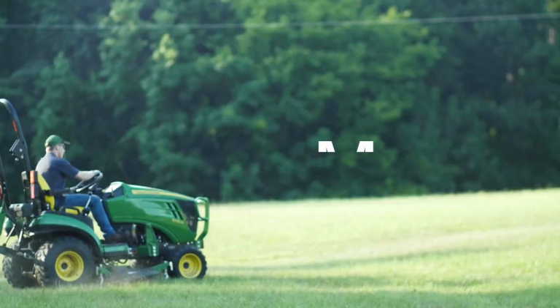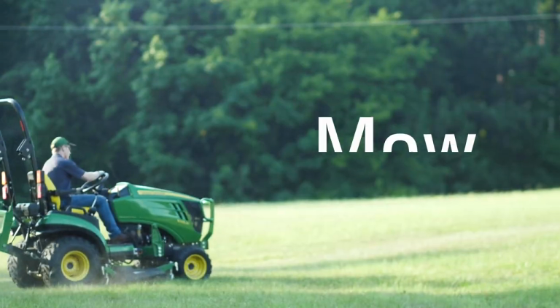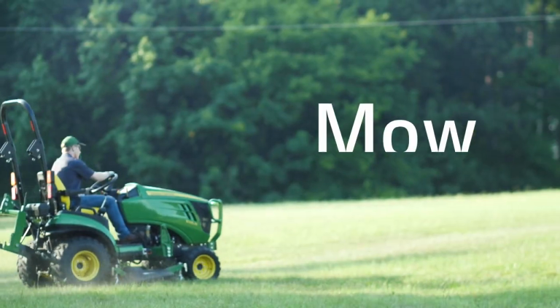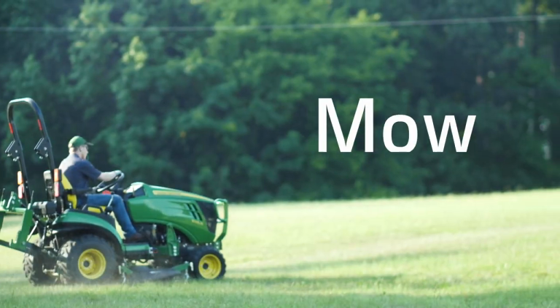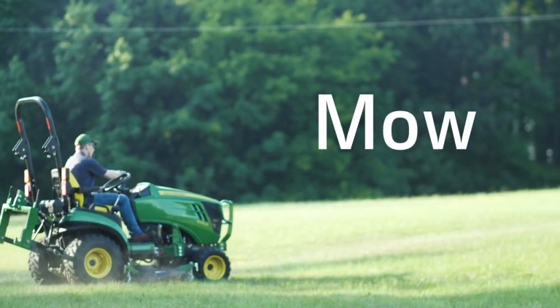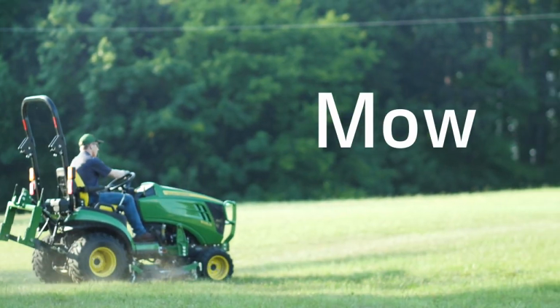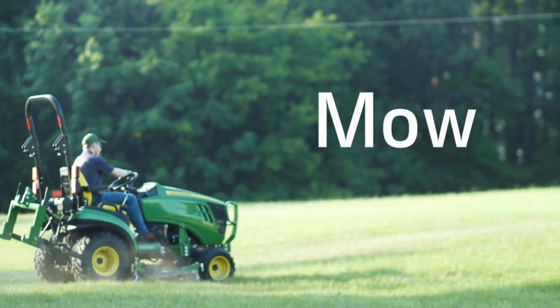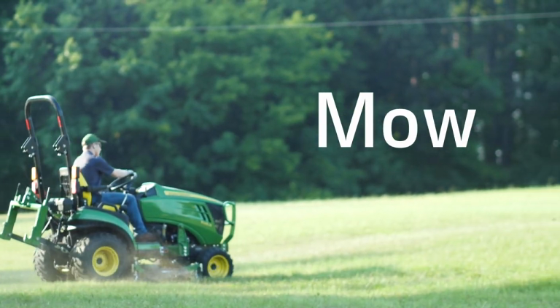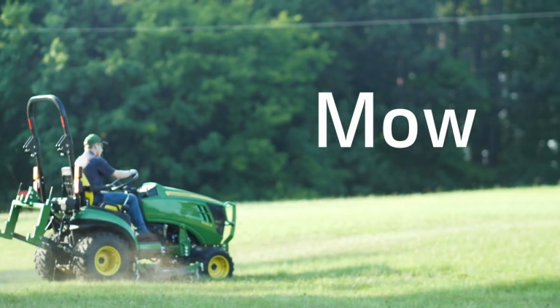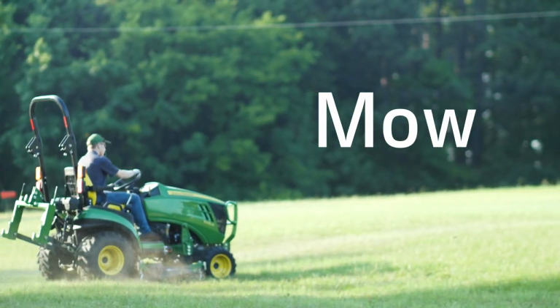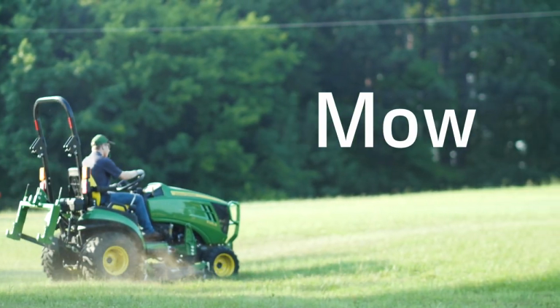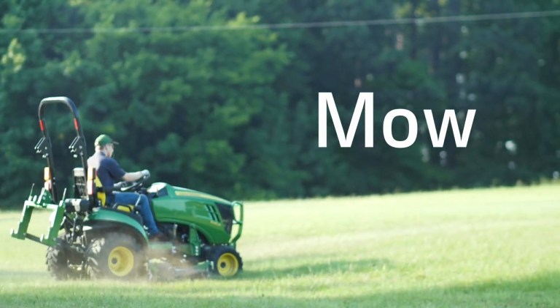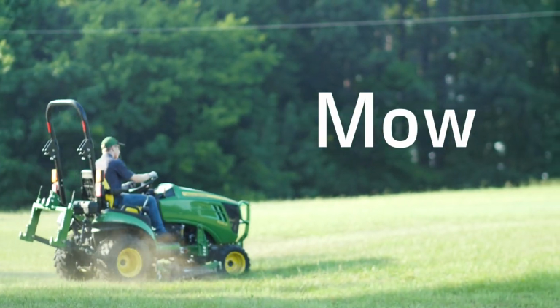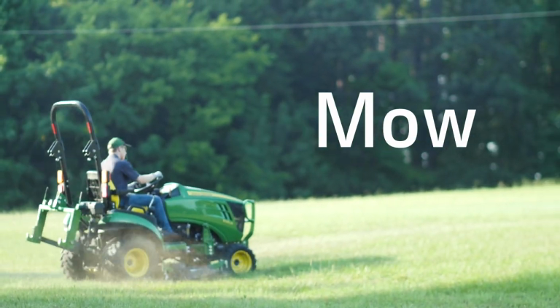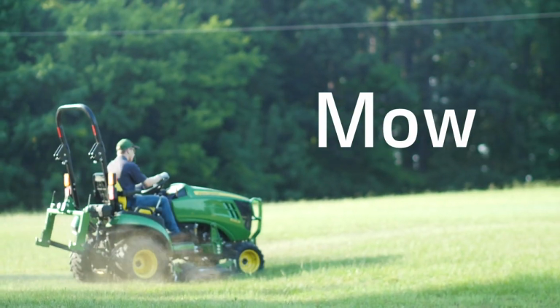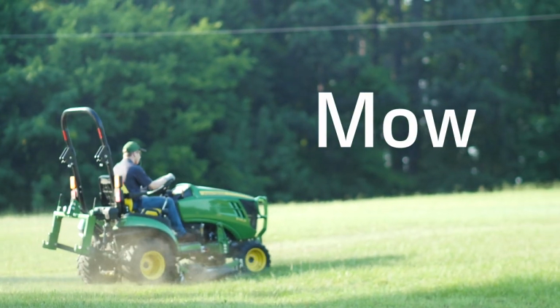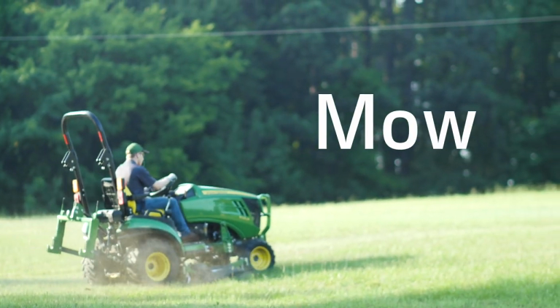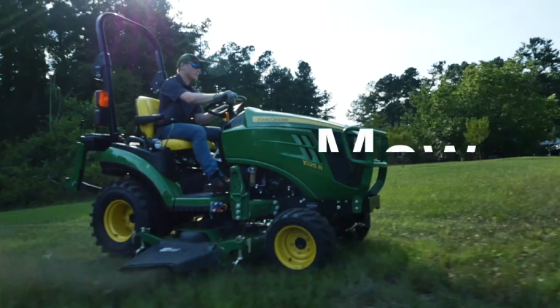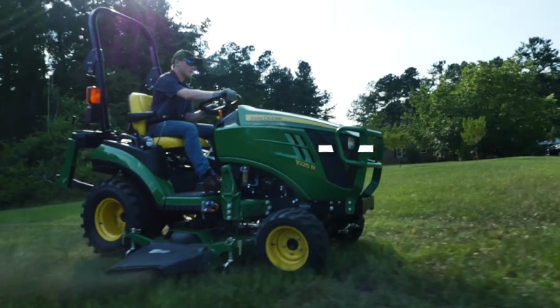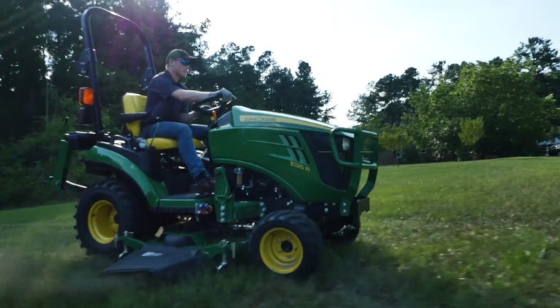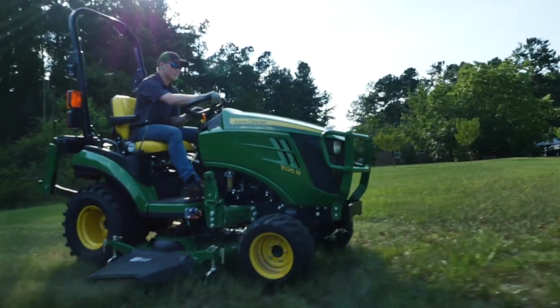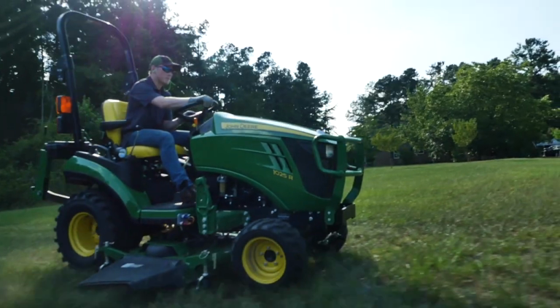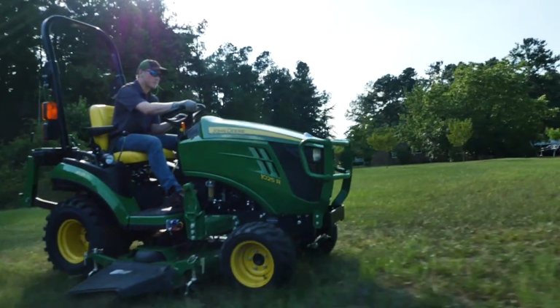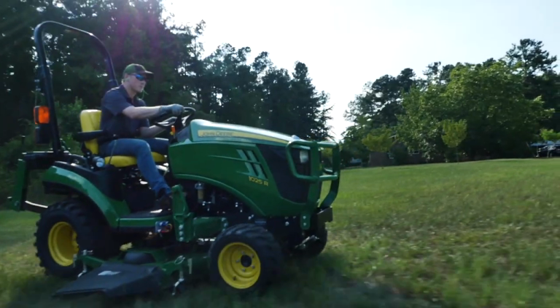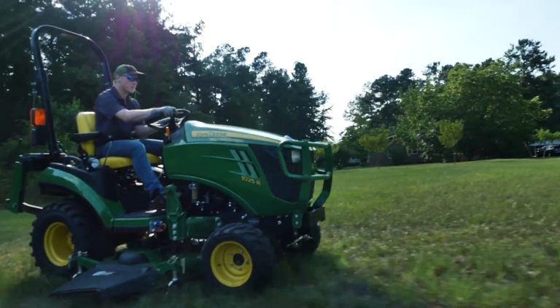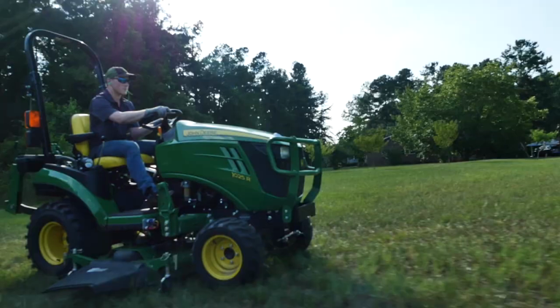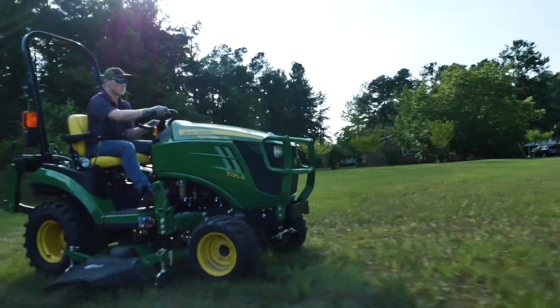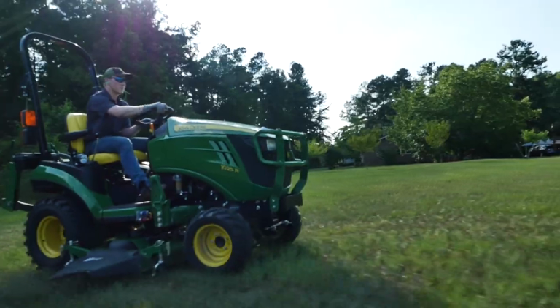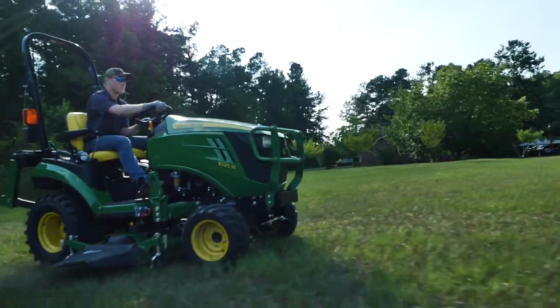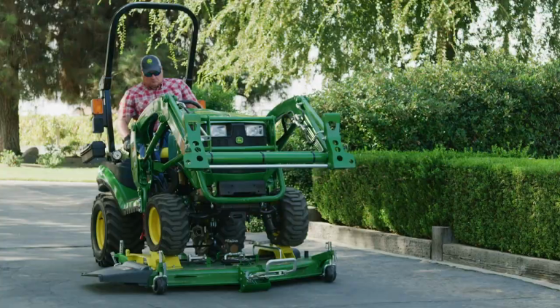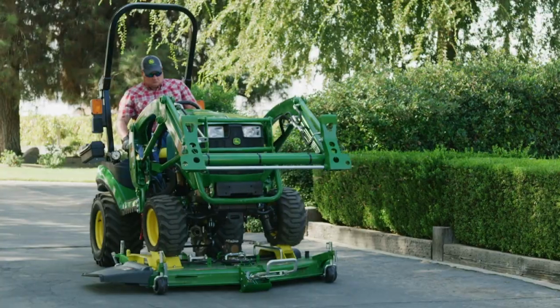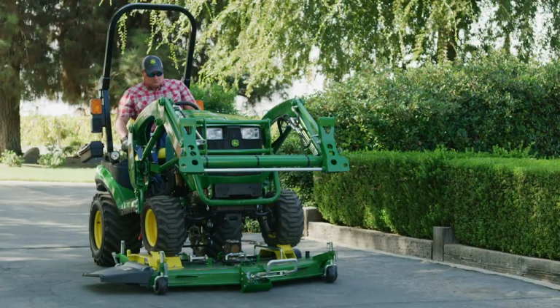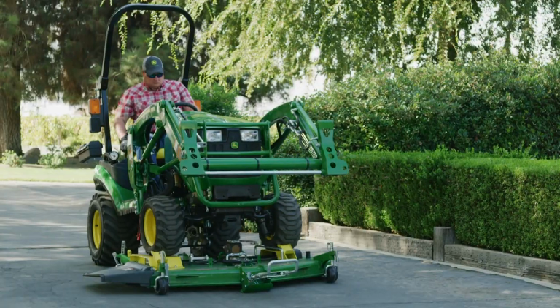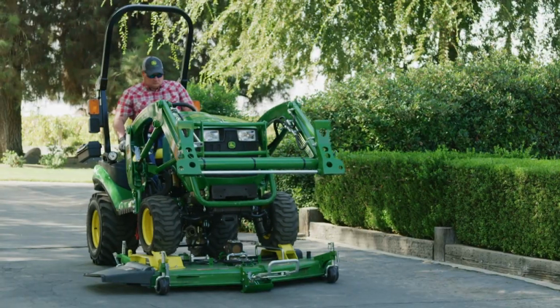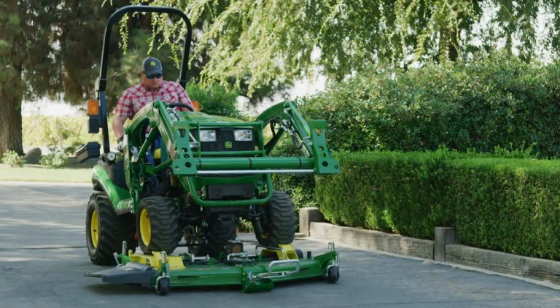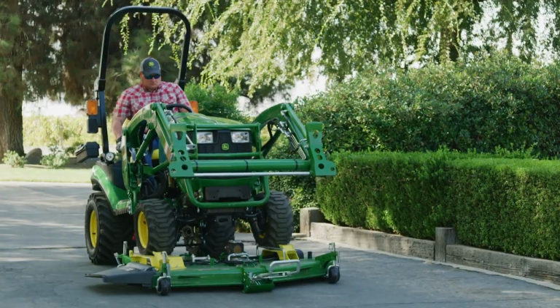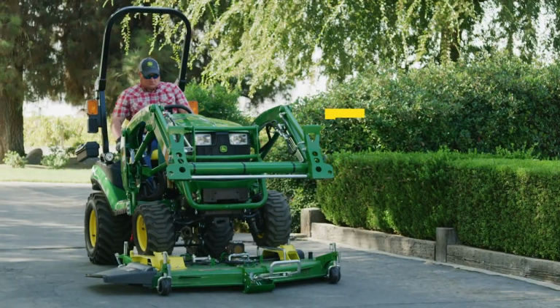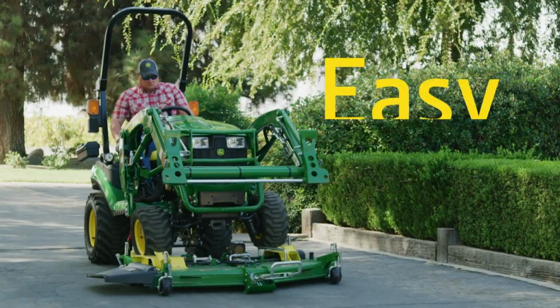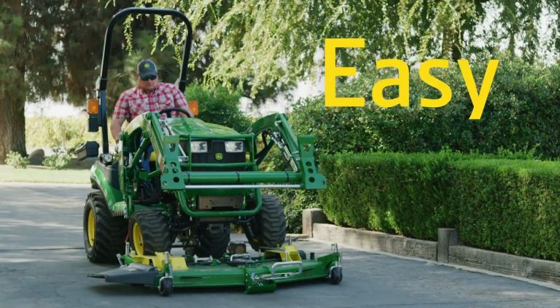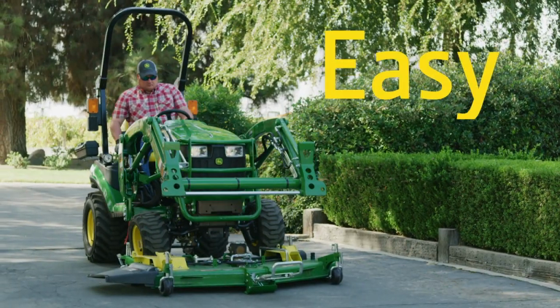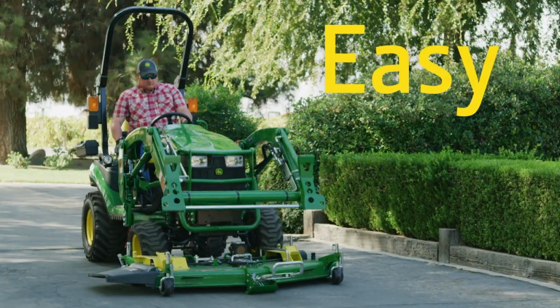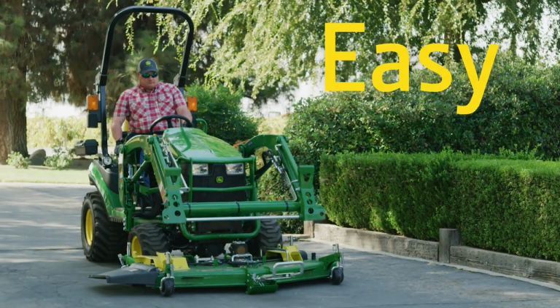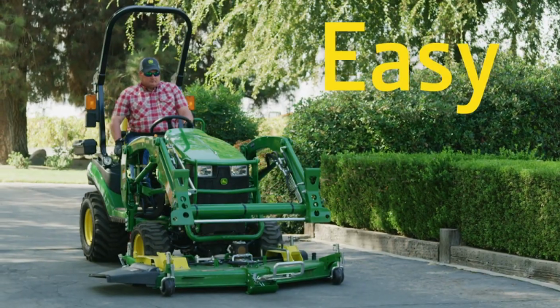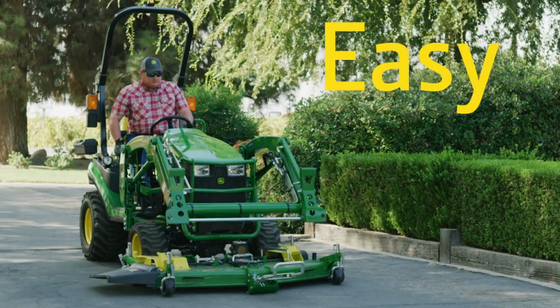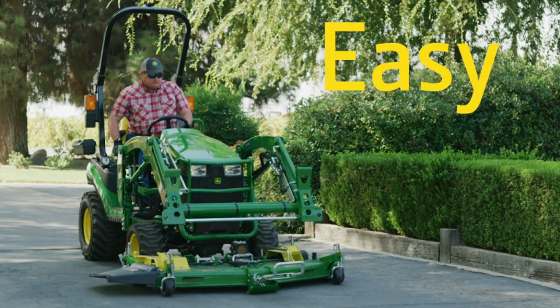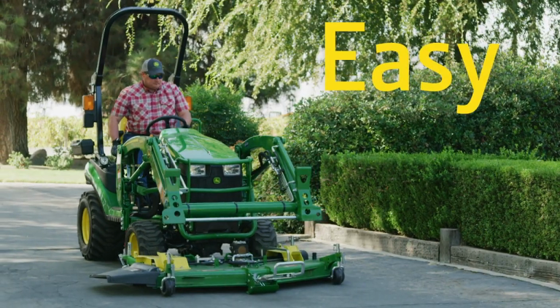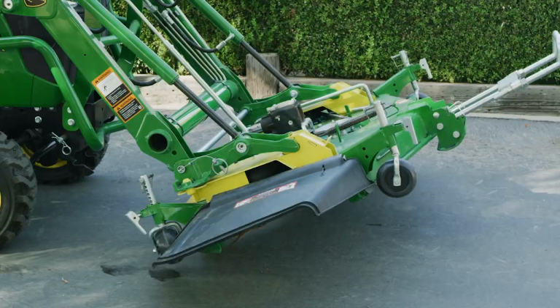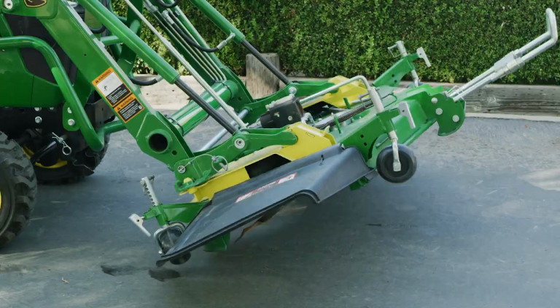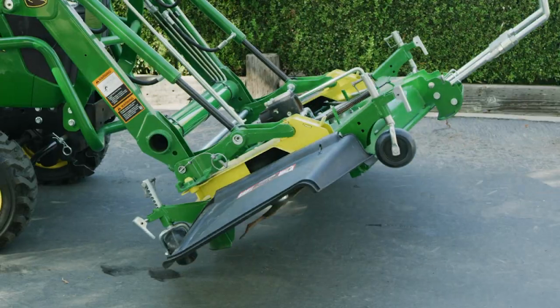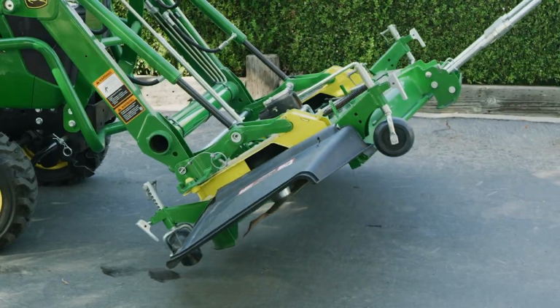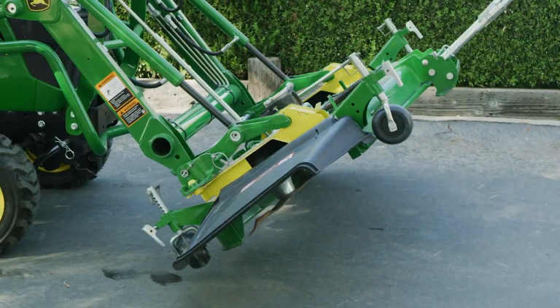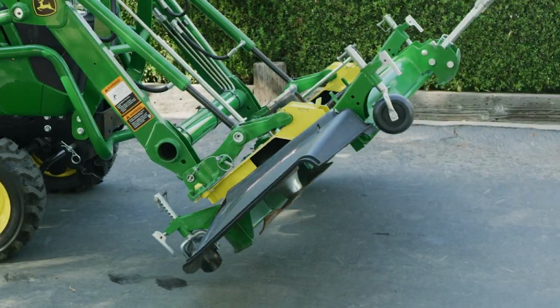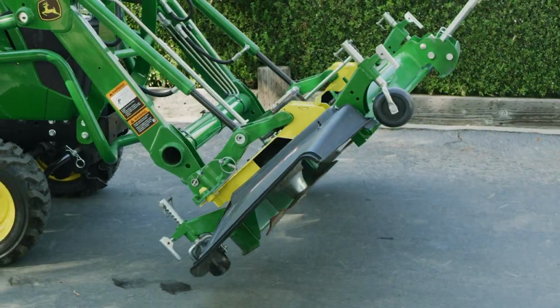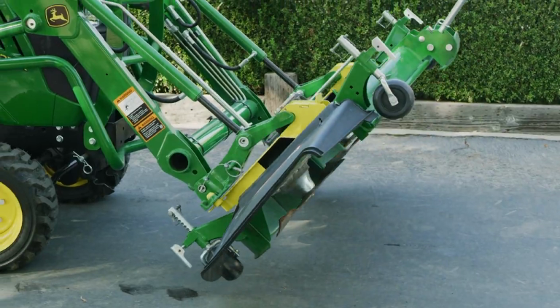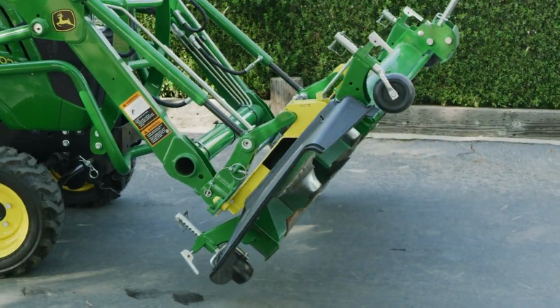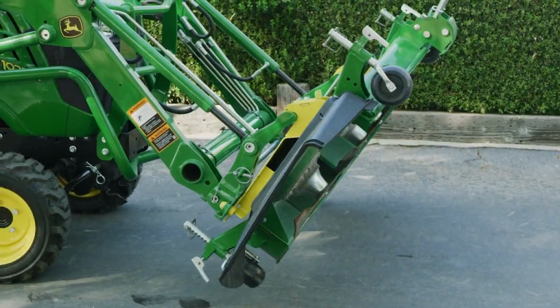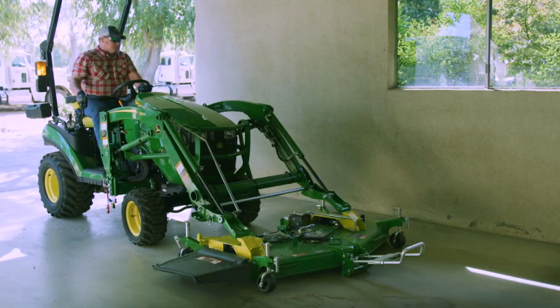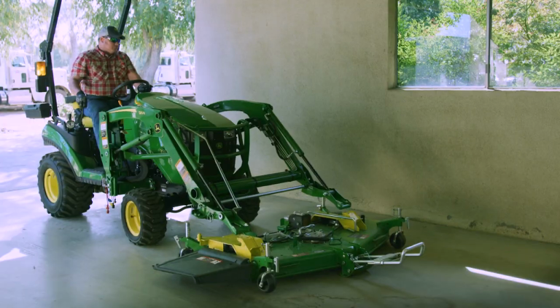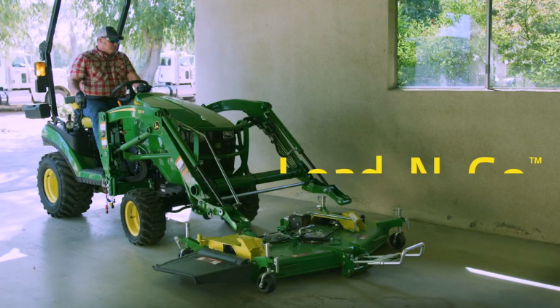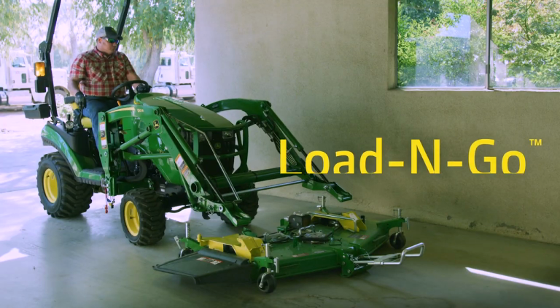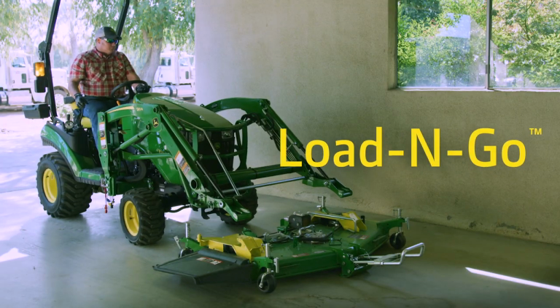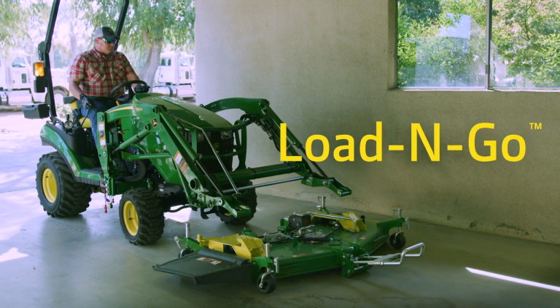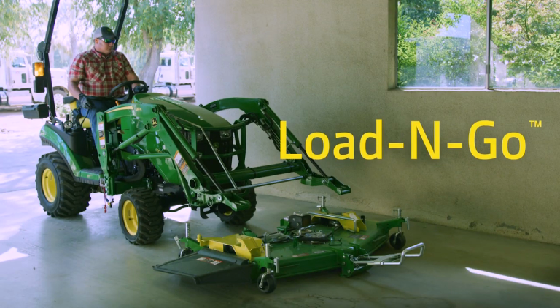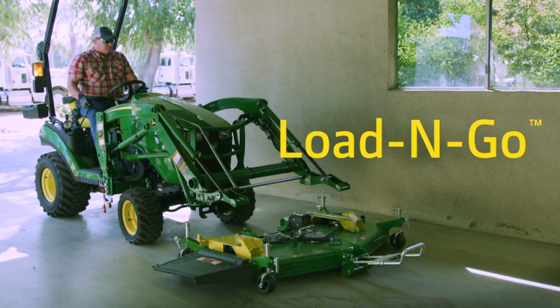And this is the best part of the day. The Load and Go. Only from John Deere.